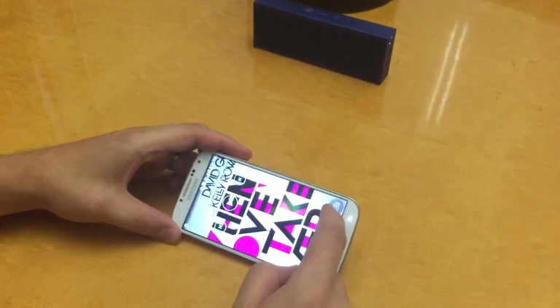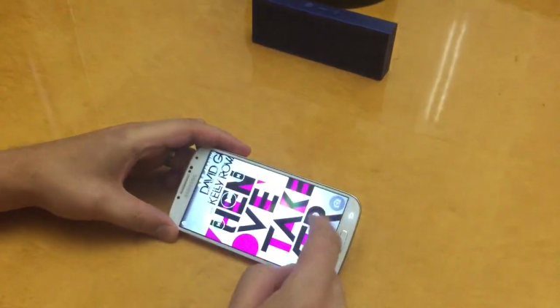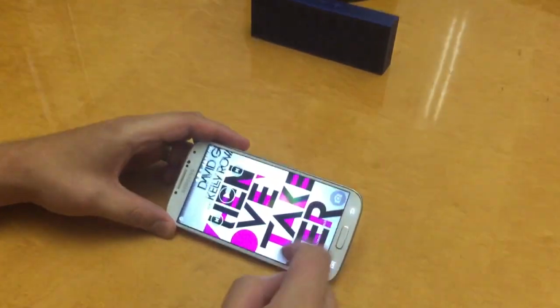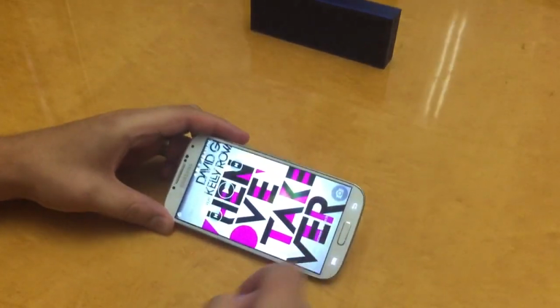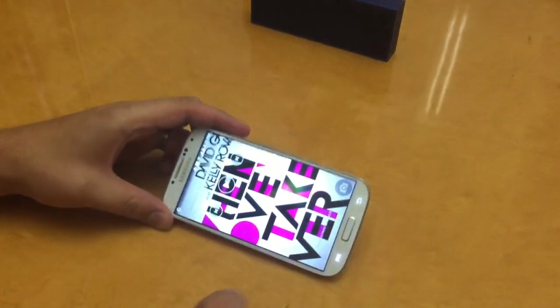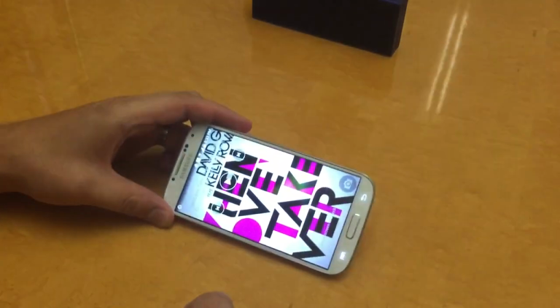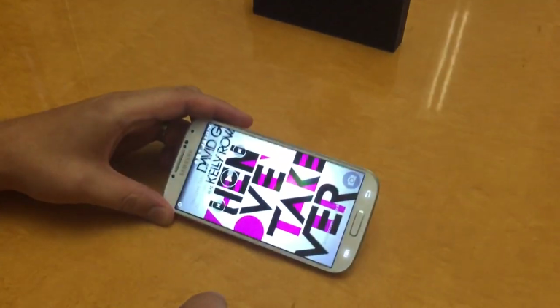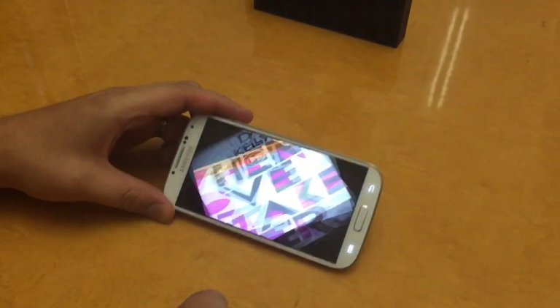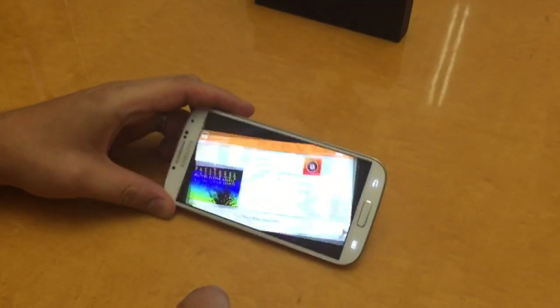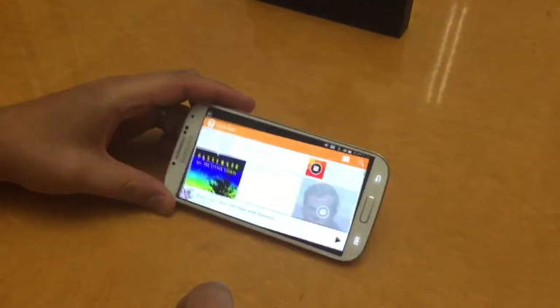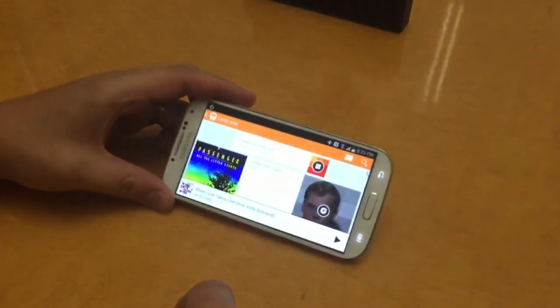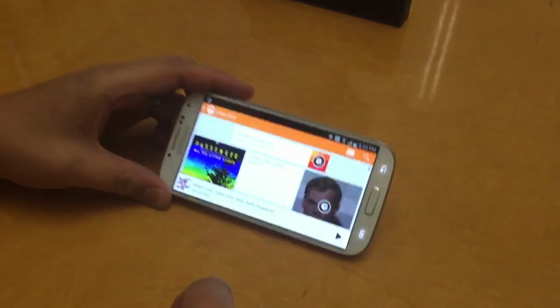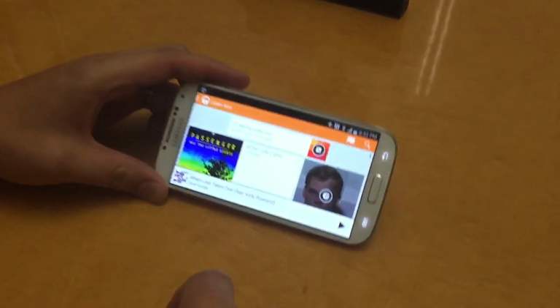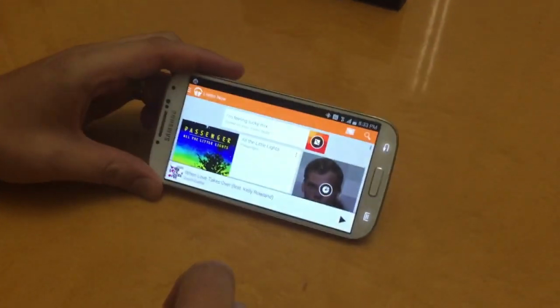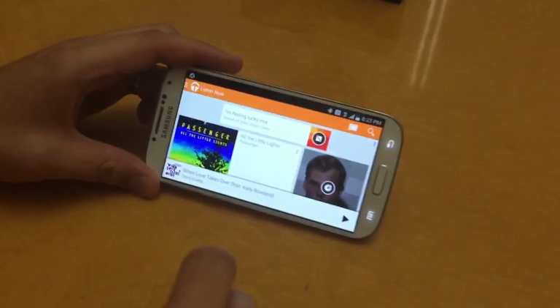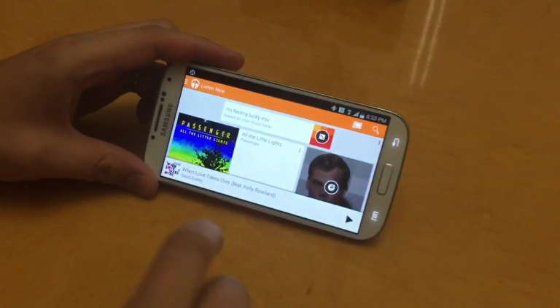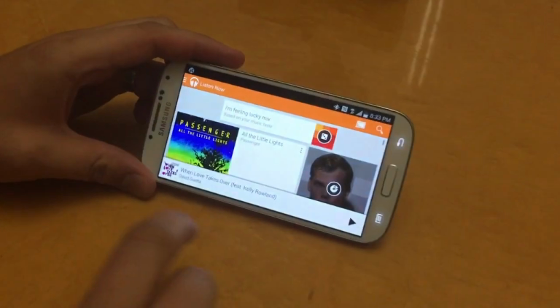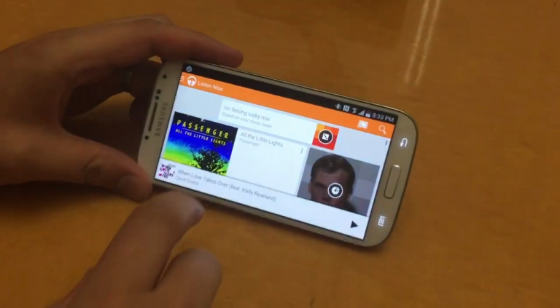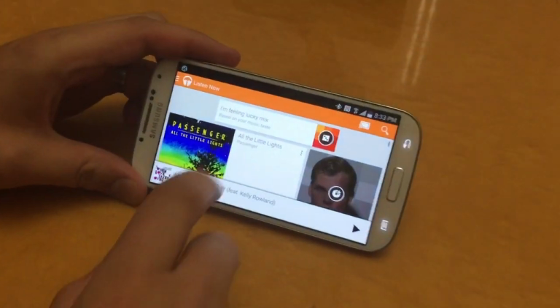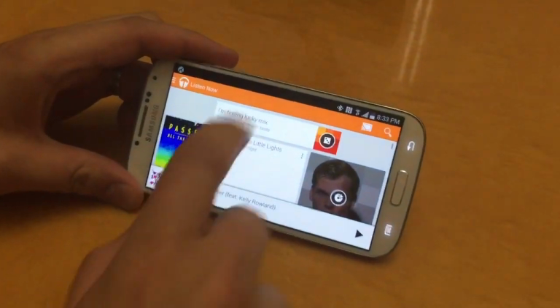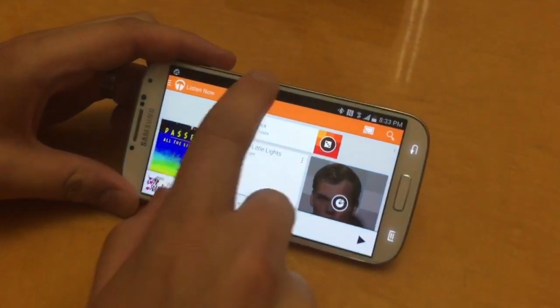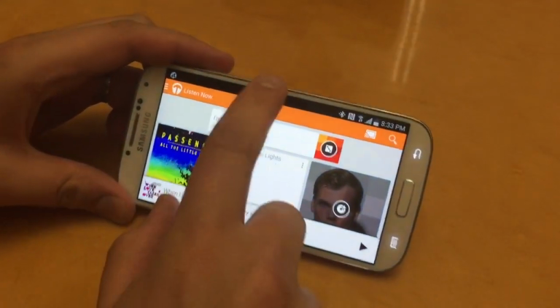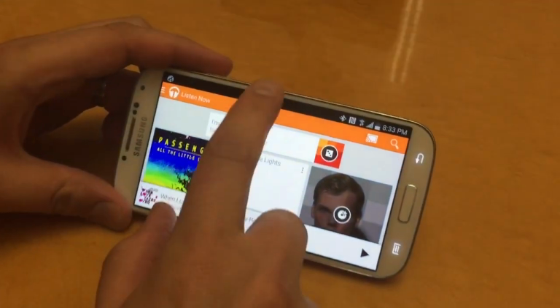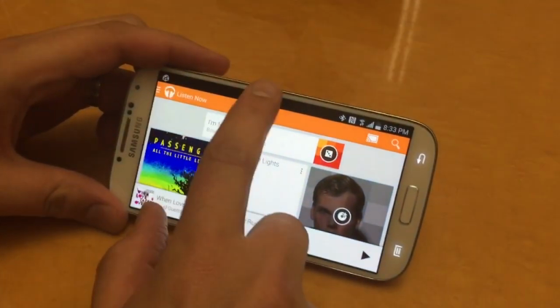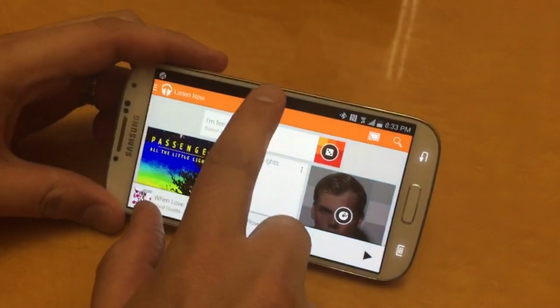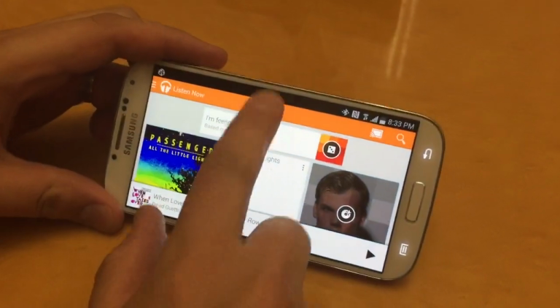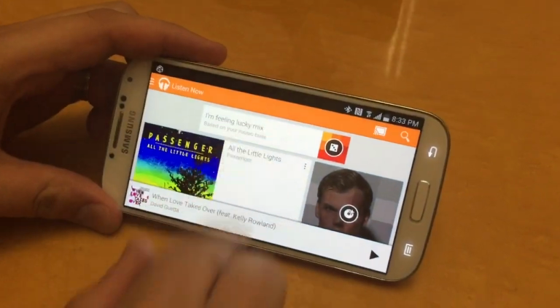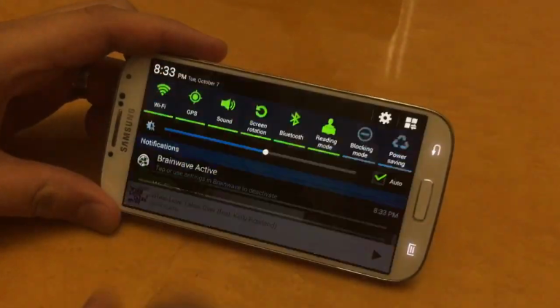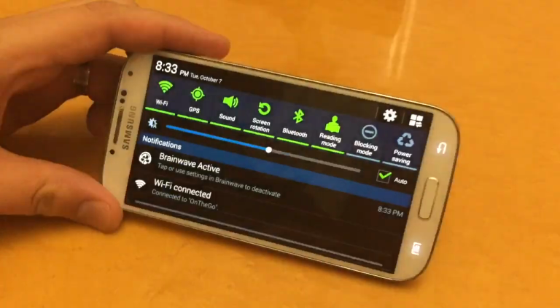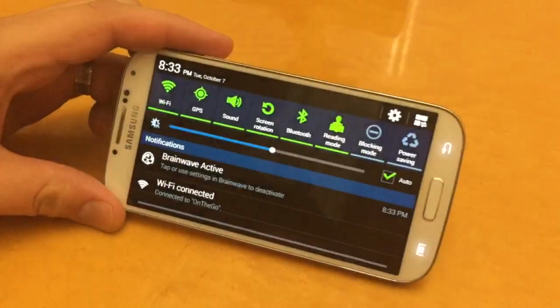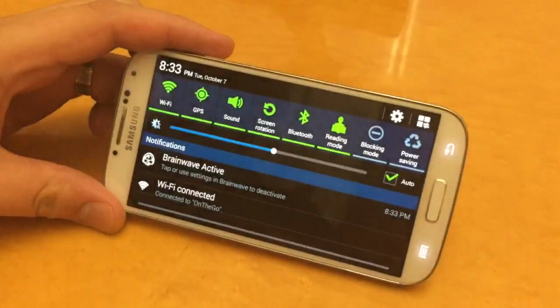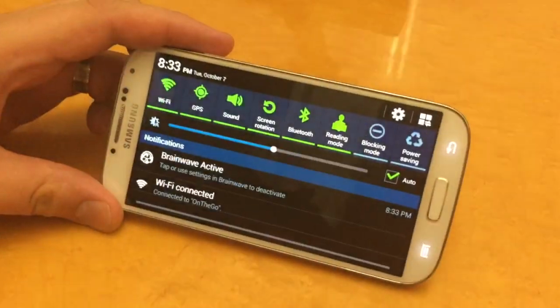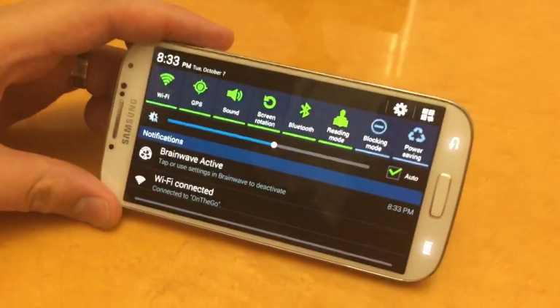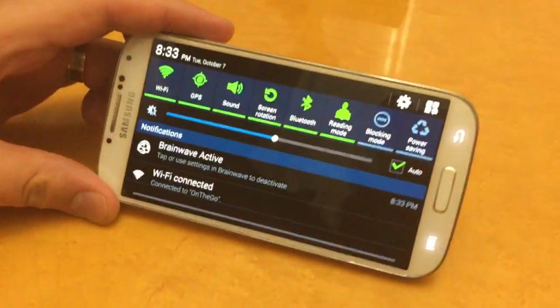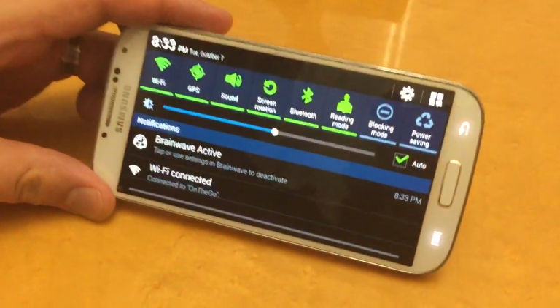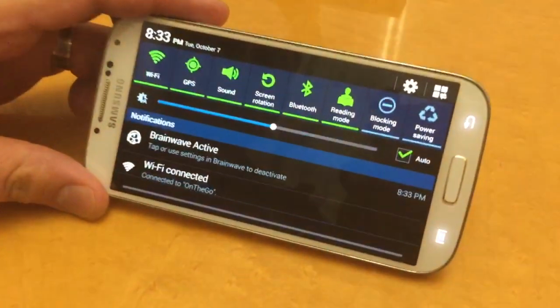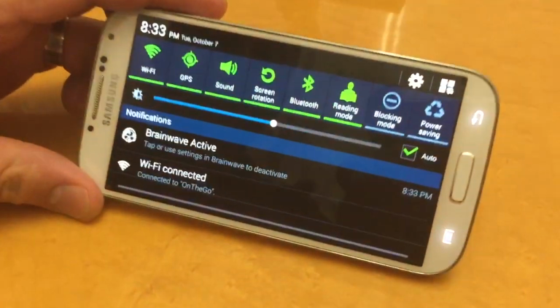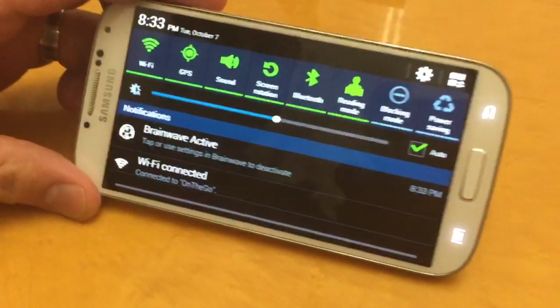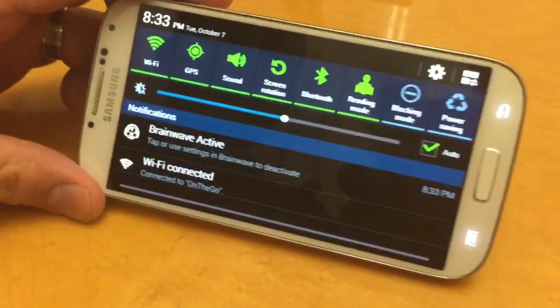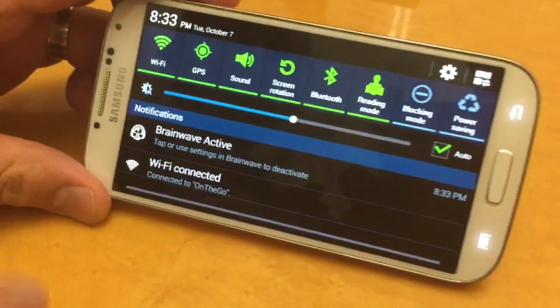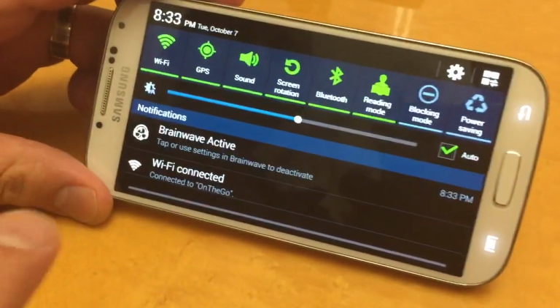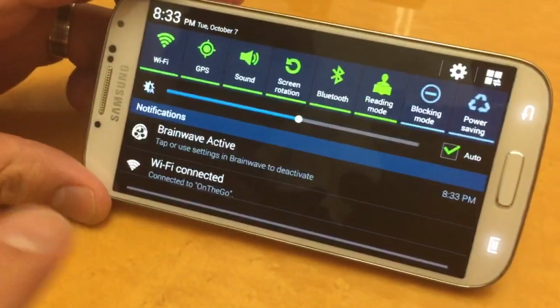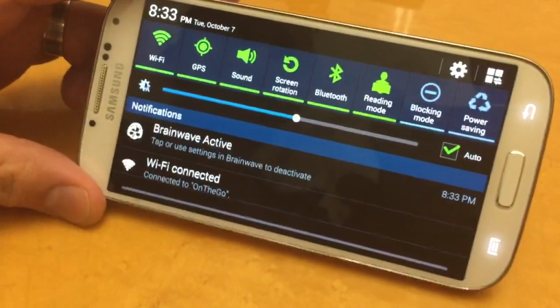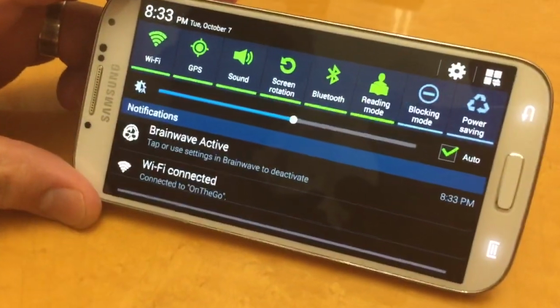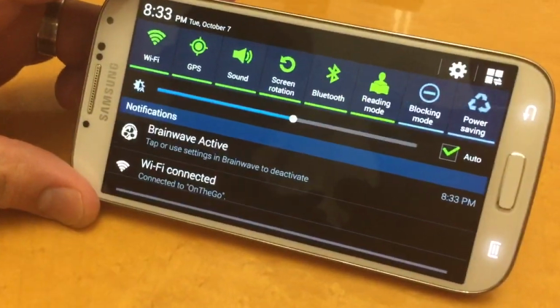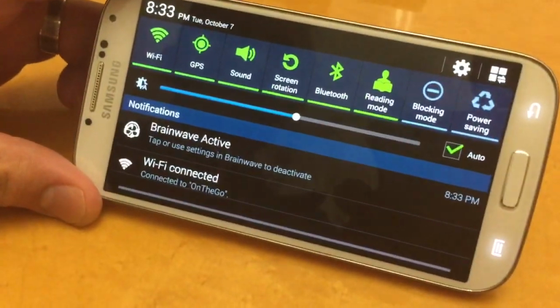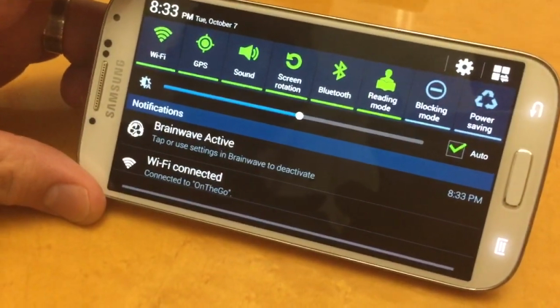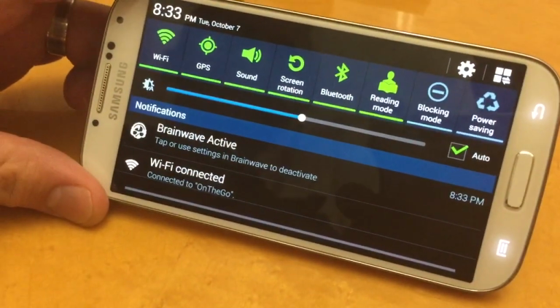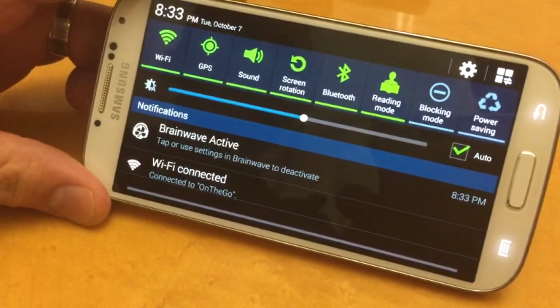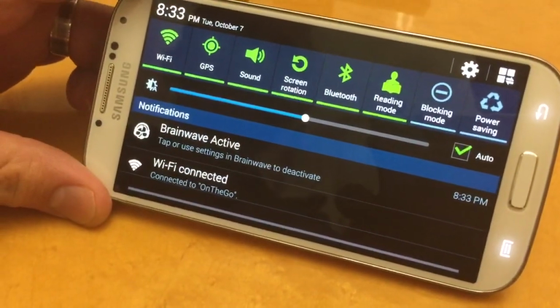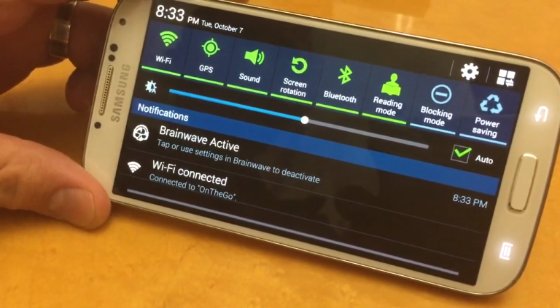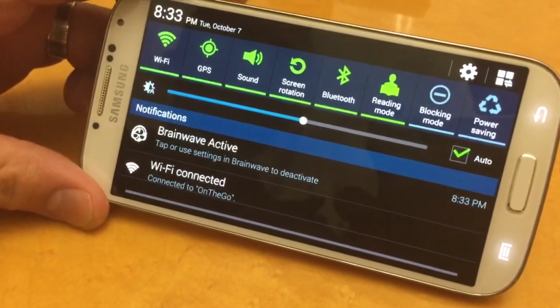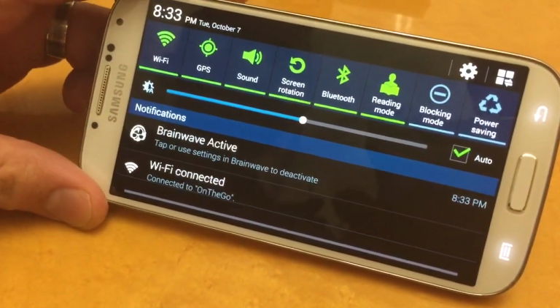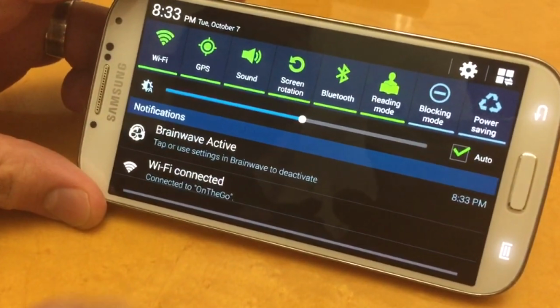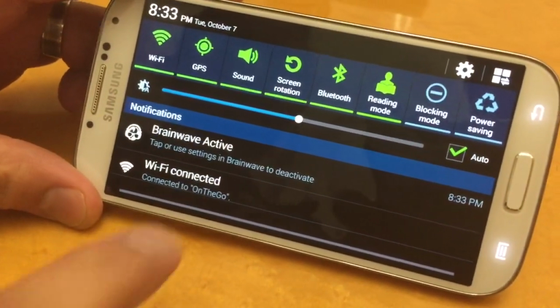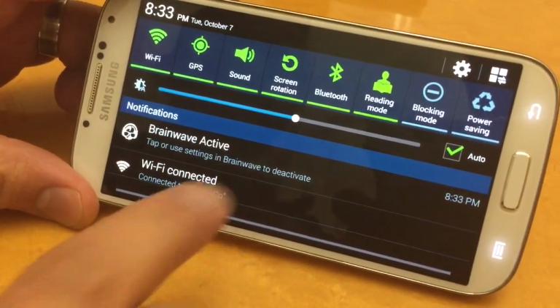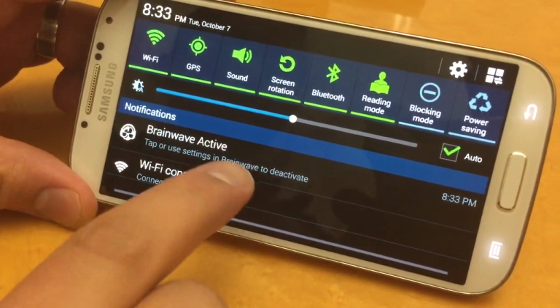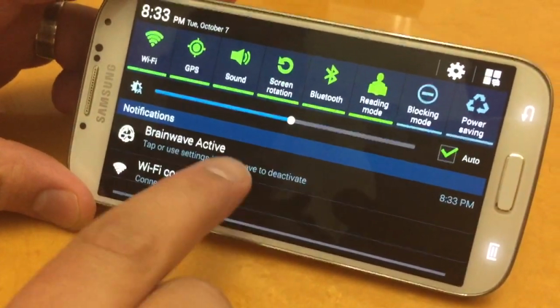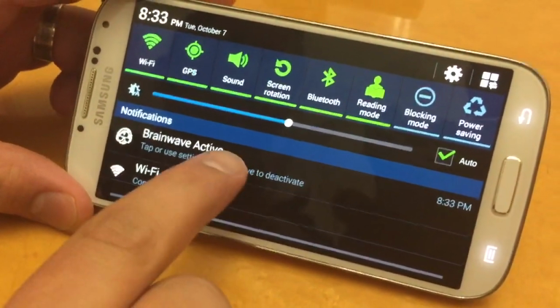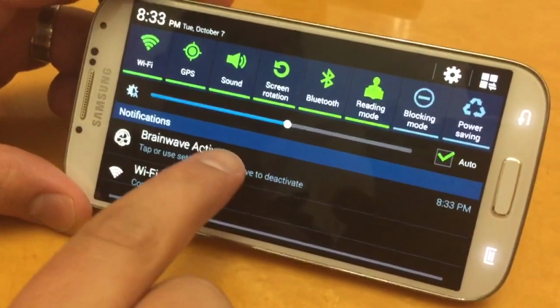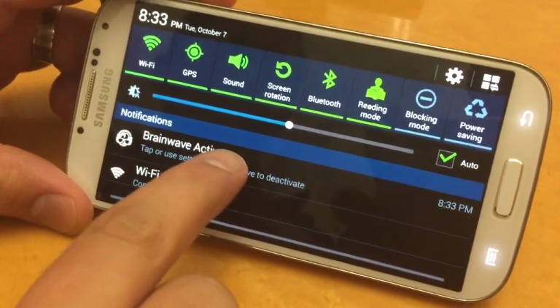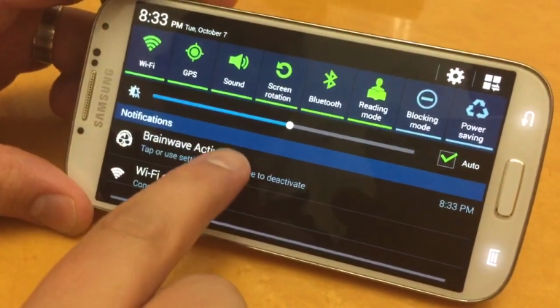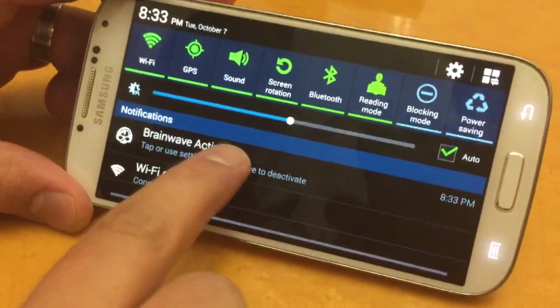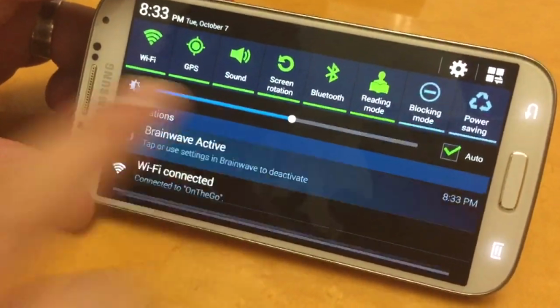Now to get out of the app, you simply swipe down and tap on 'Brainwave active' to disable gestures.